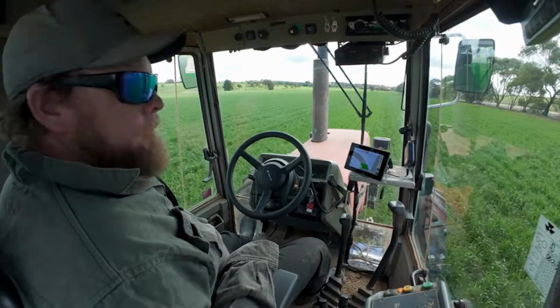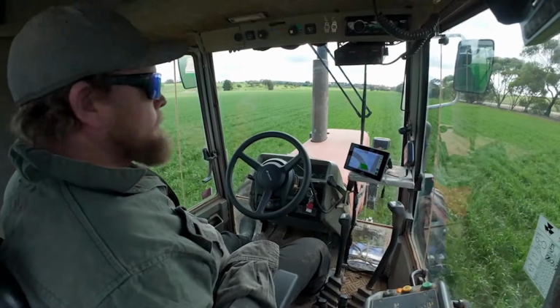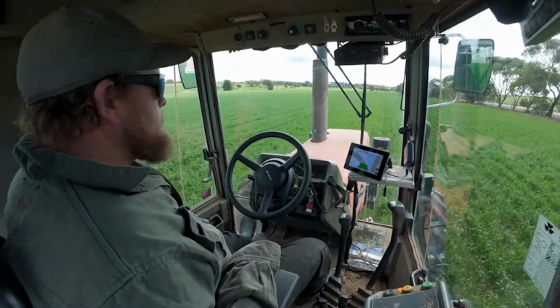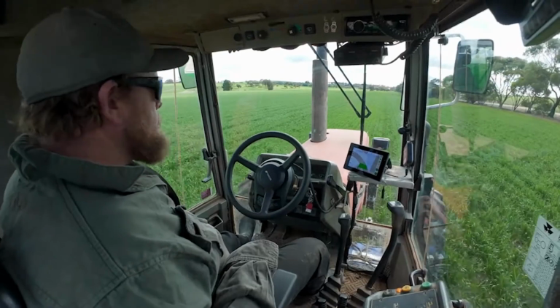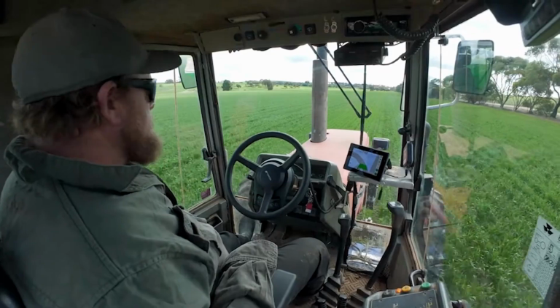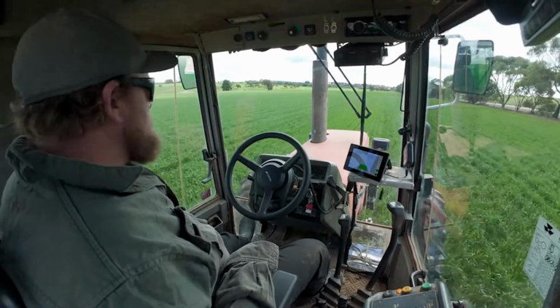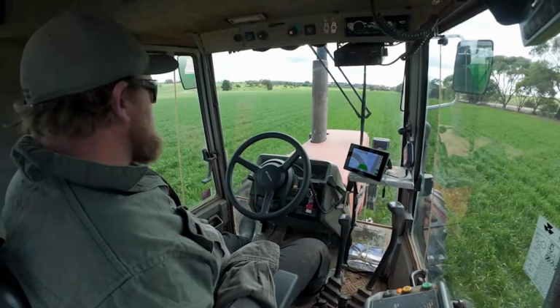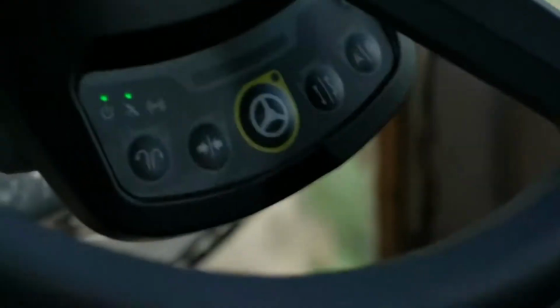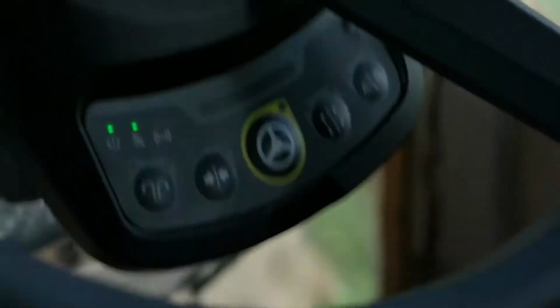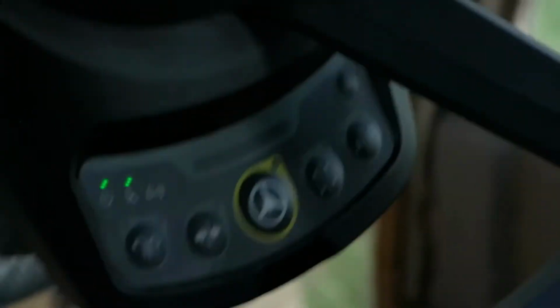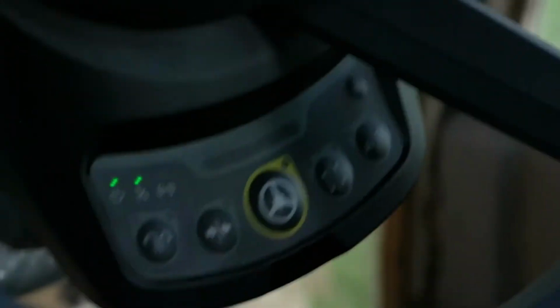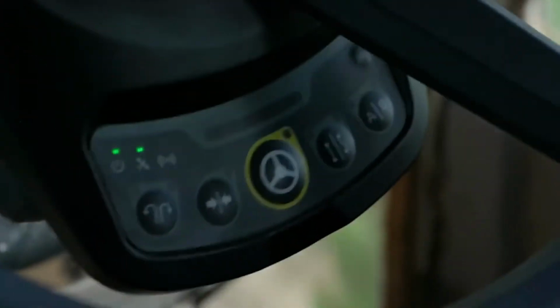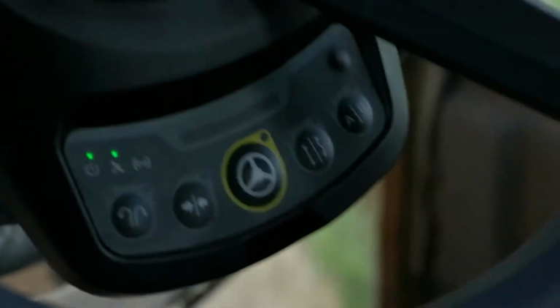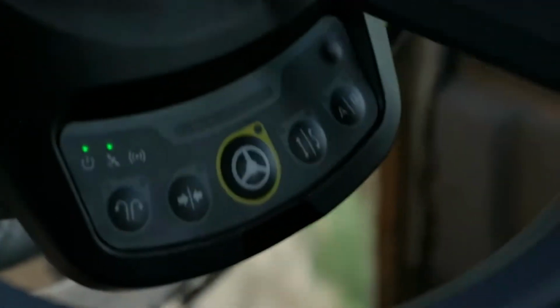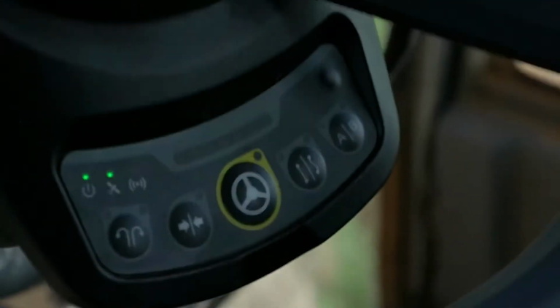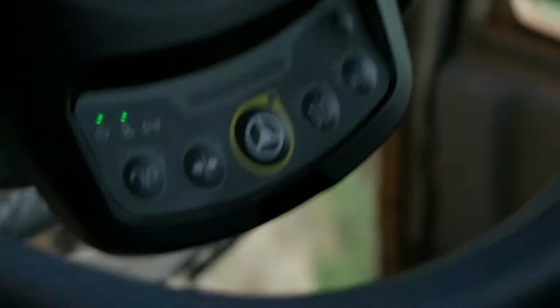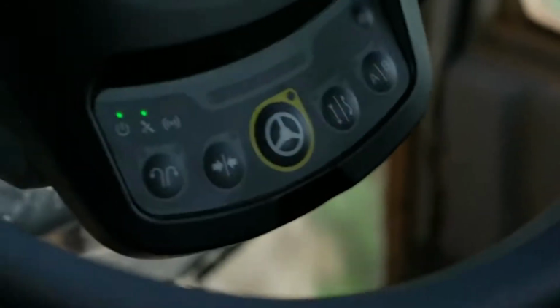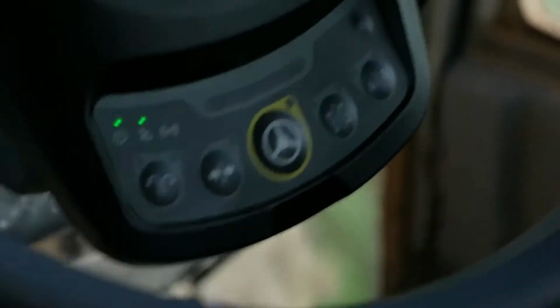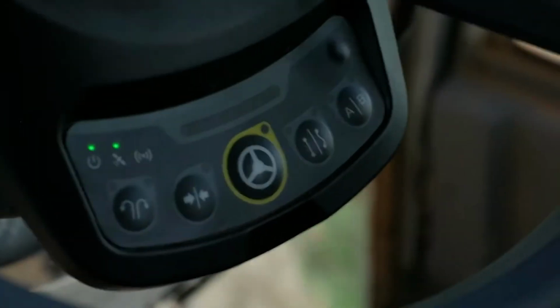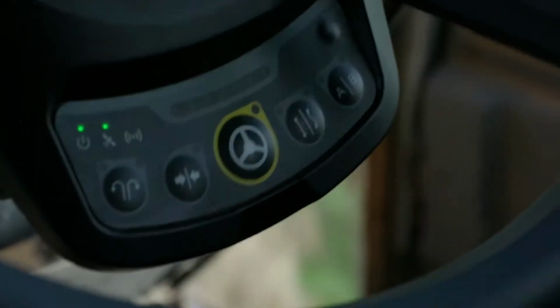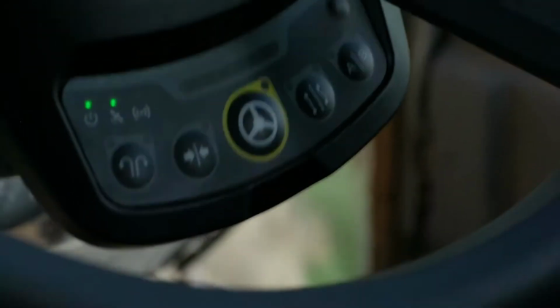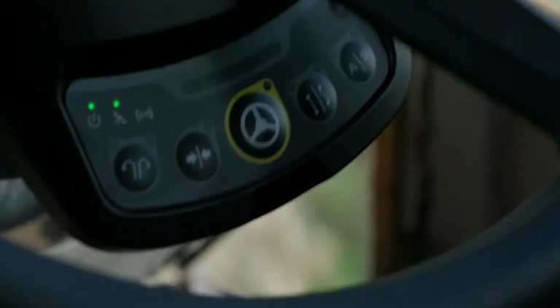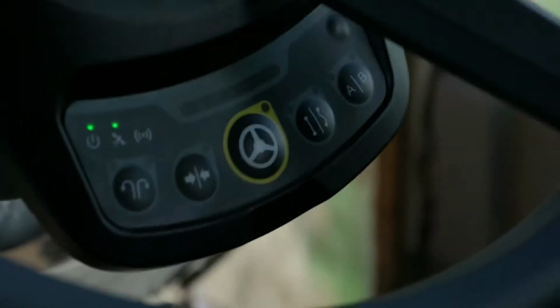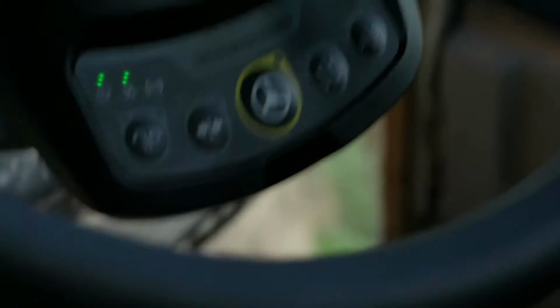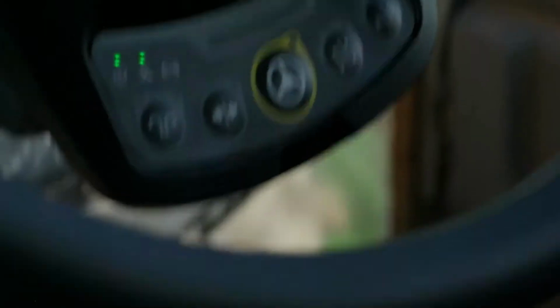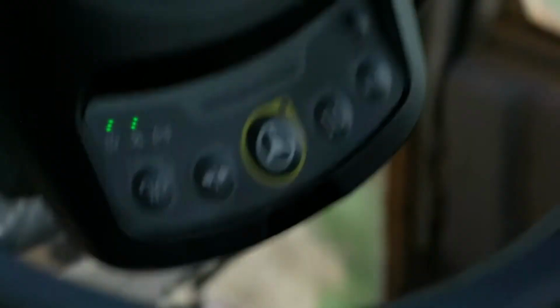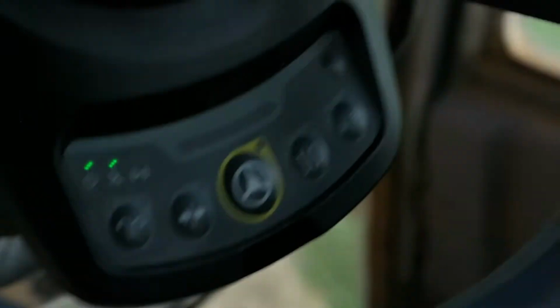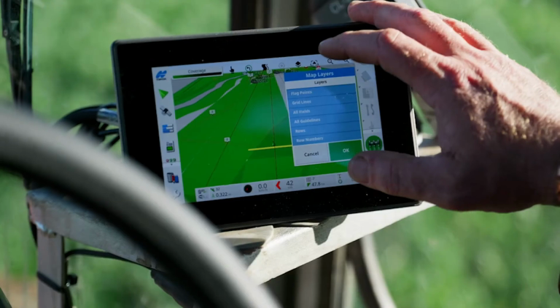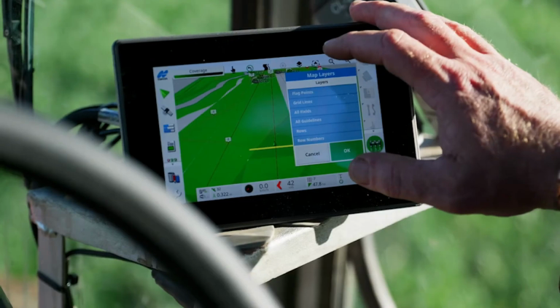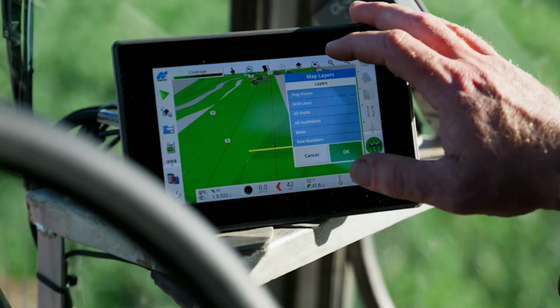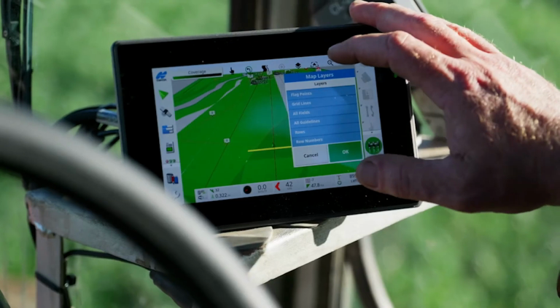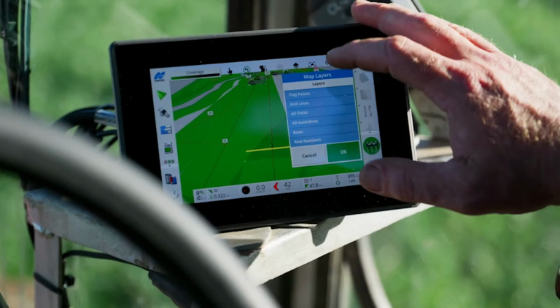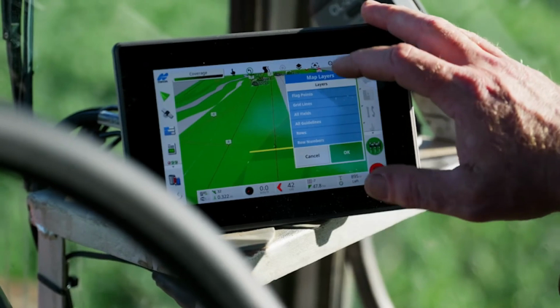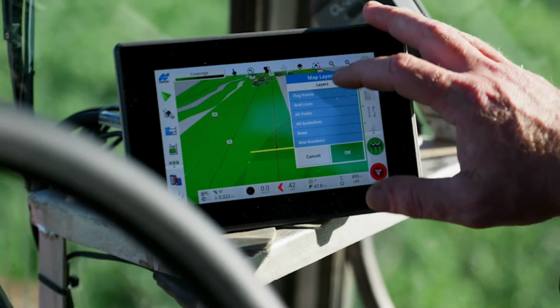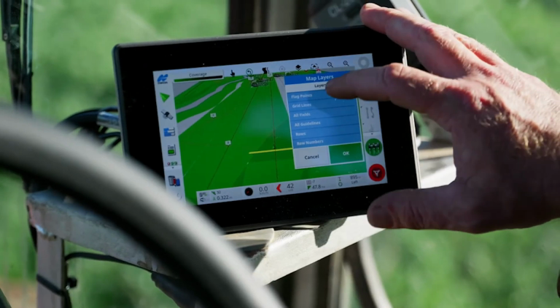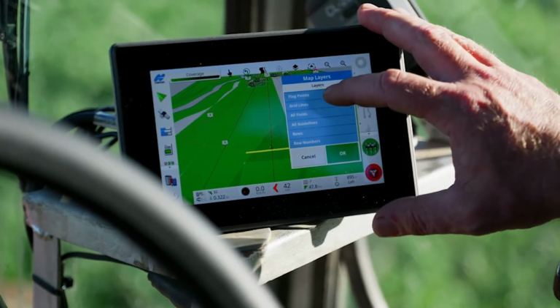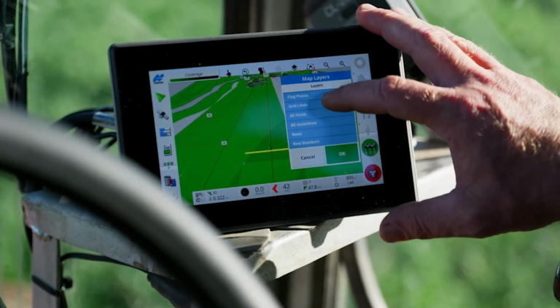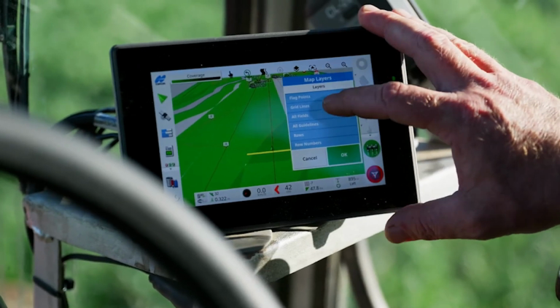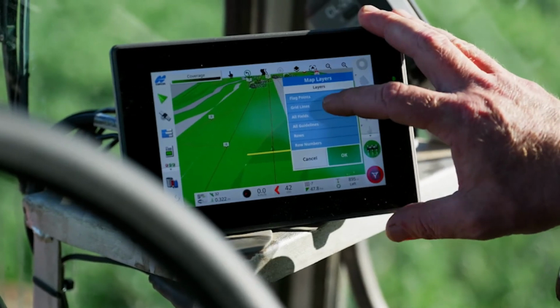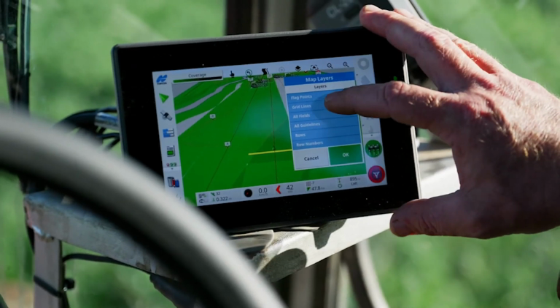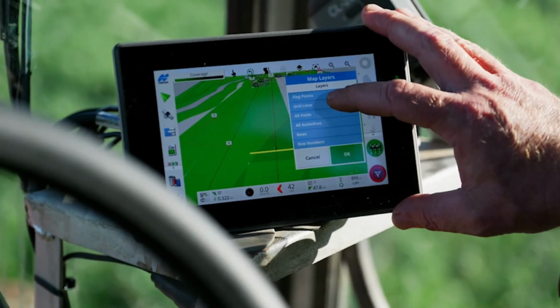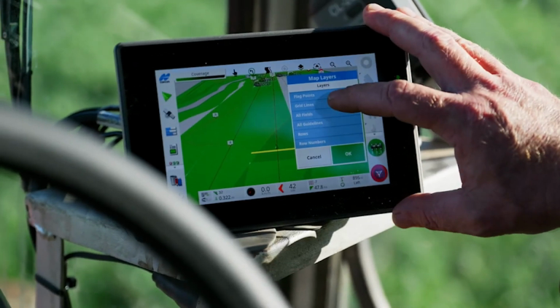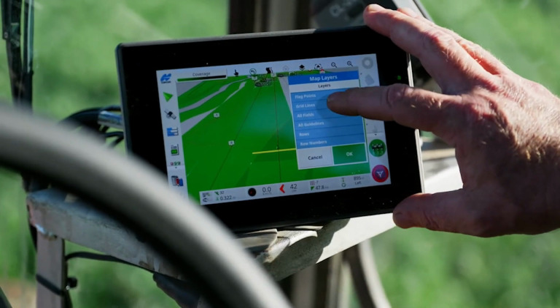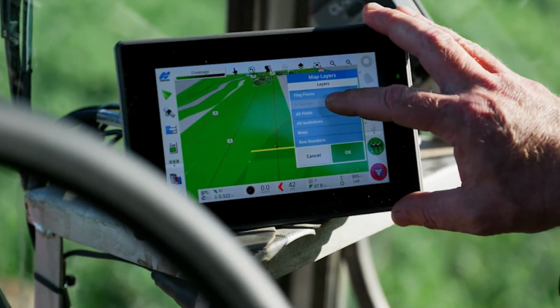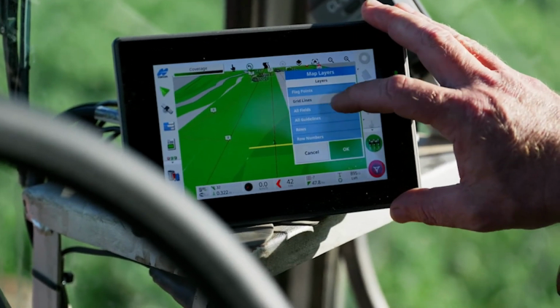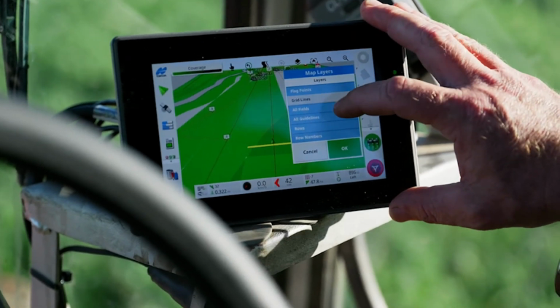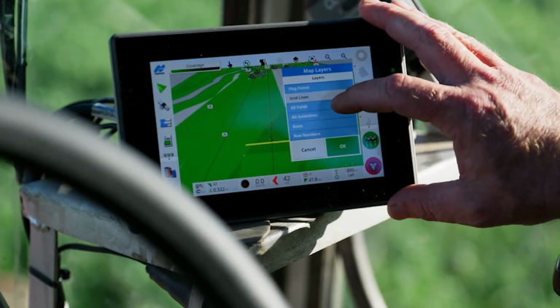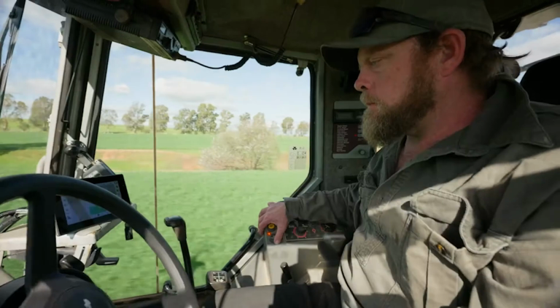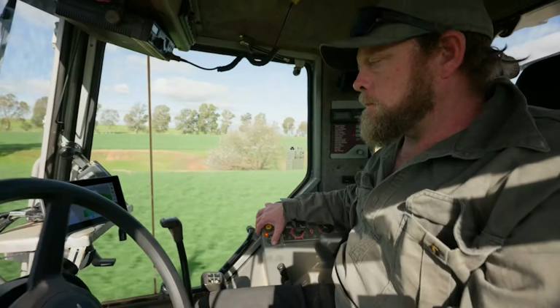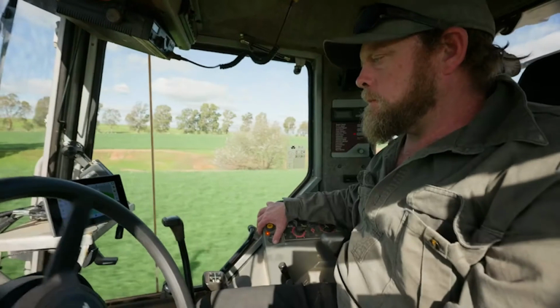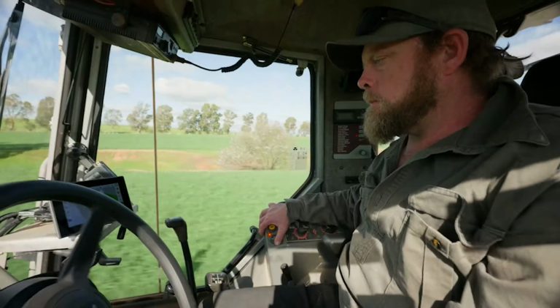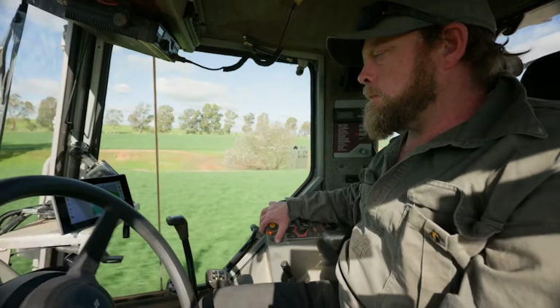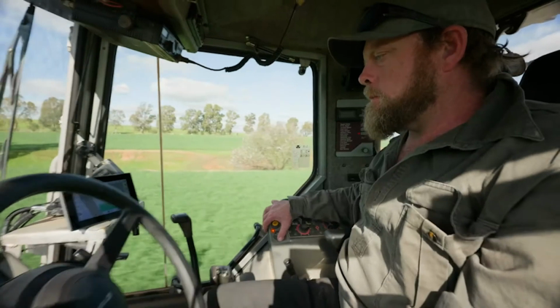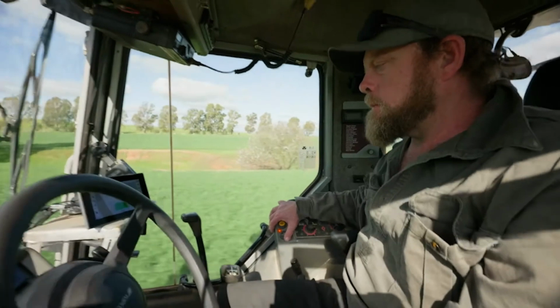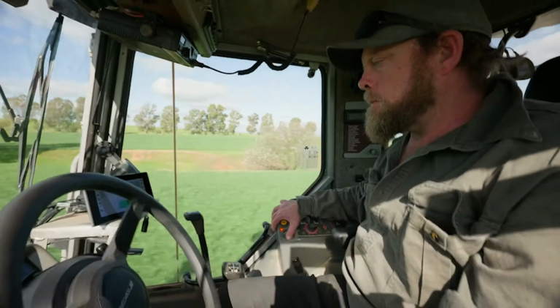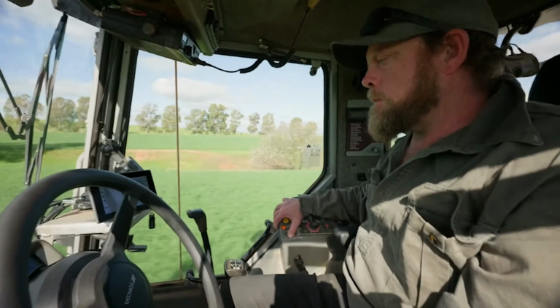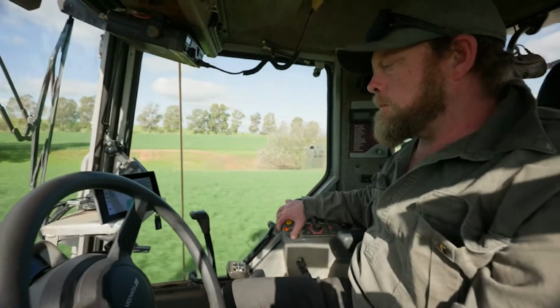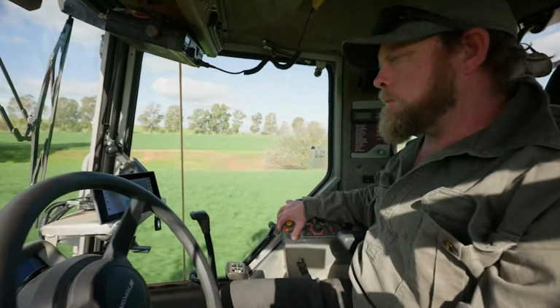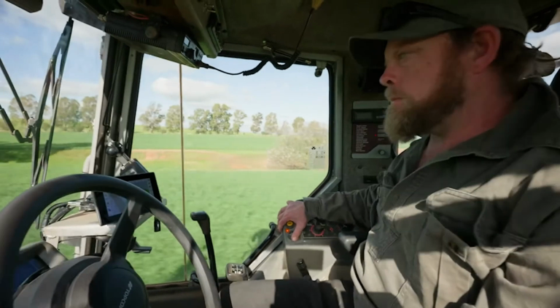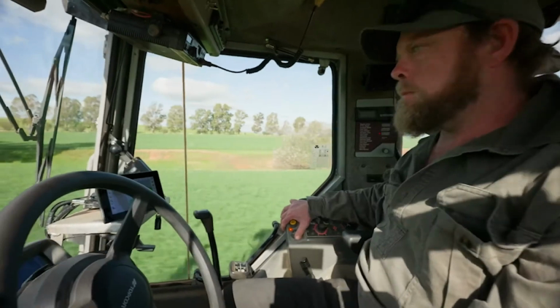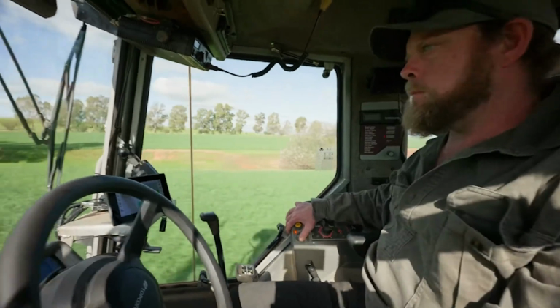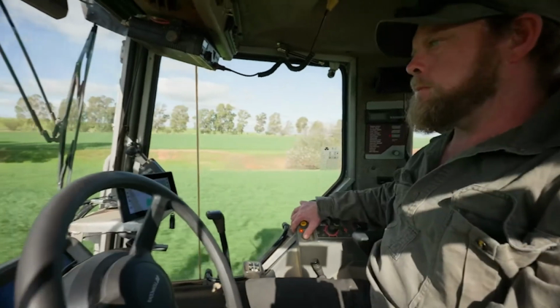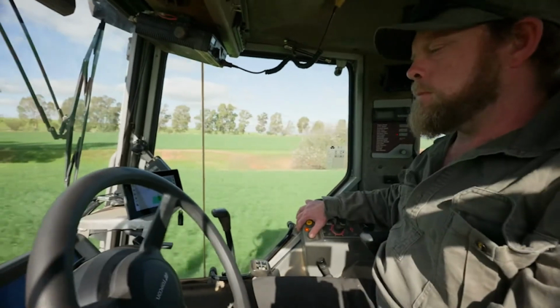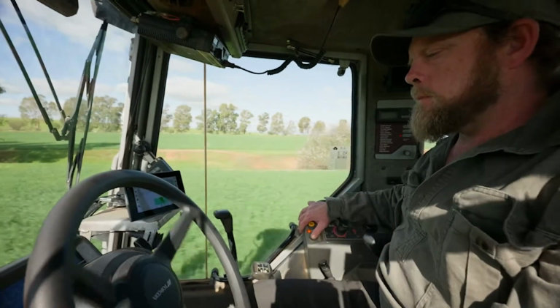So what we're going to do today, we'll take a bit more of a closer look at this unit. Show you a few of the features and how this can benefit your operation or your farm when you are using these kits.